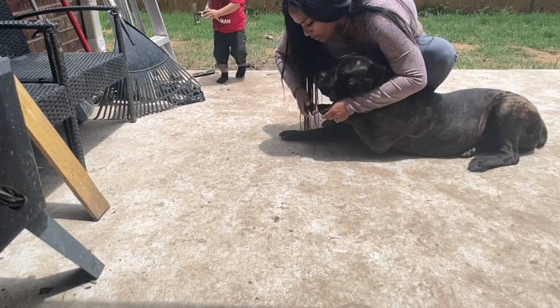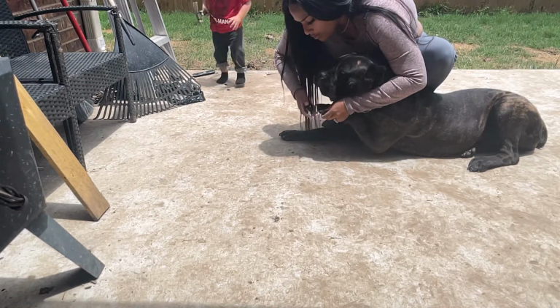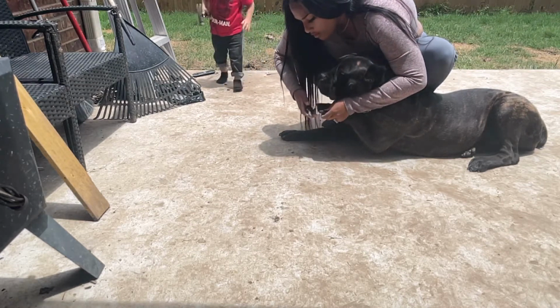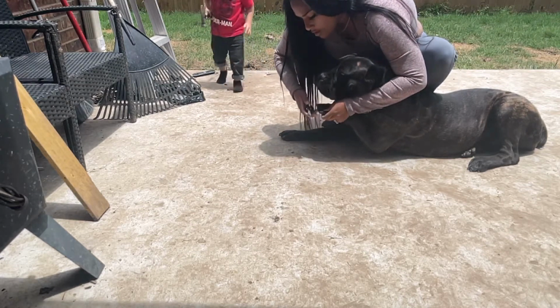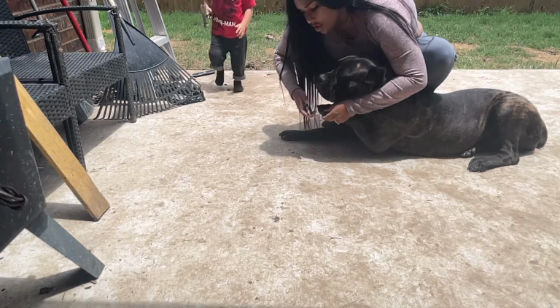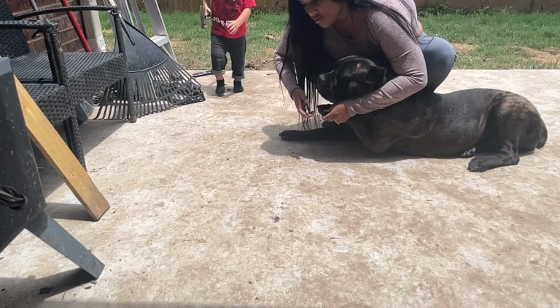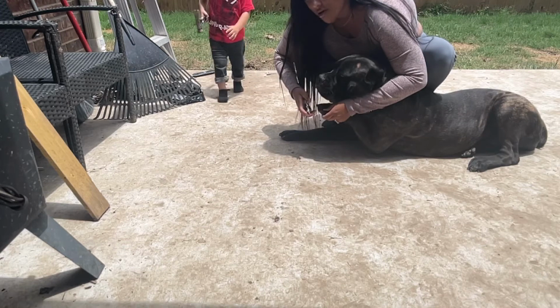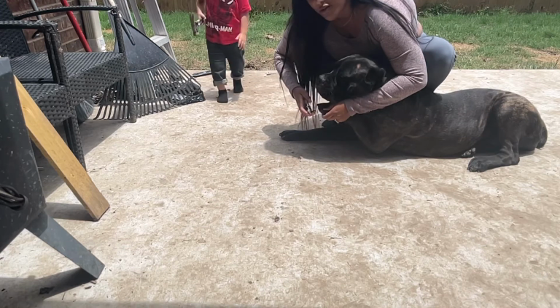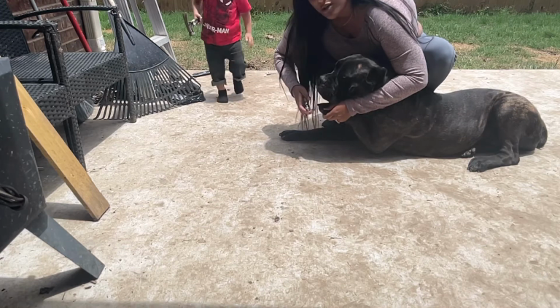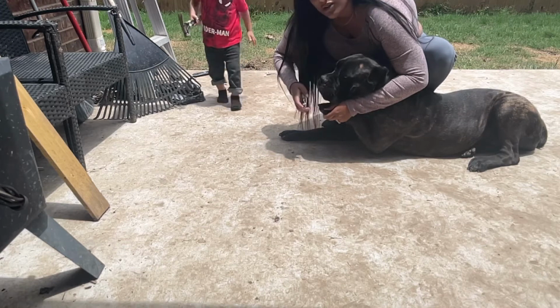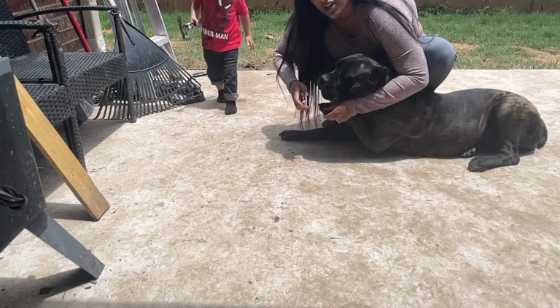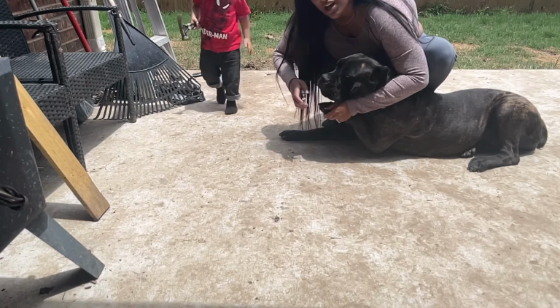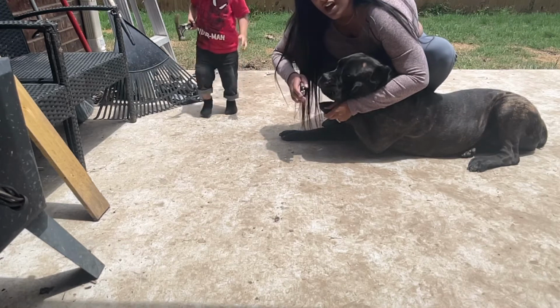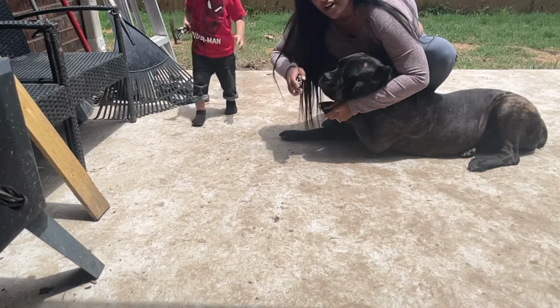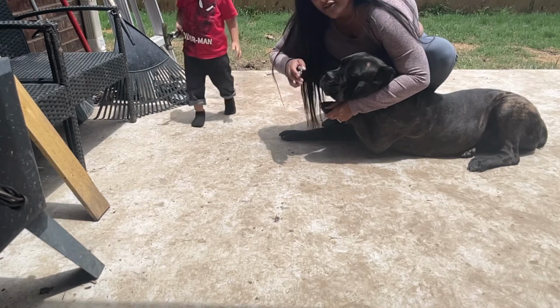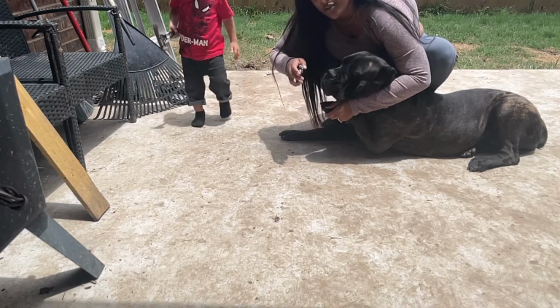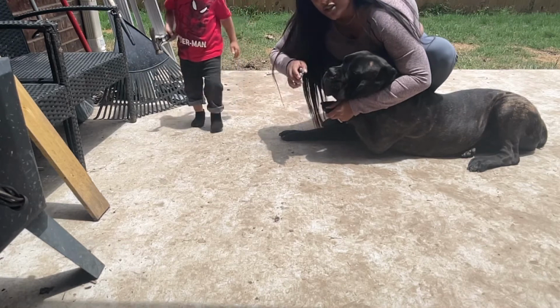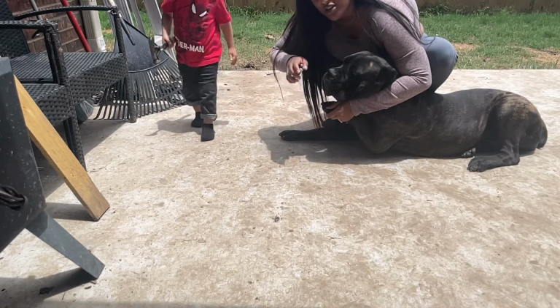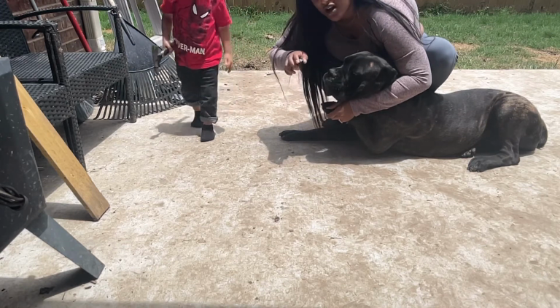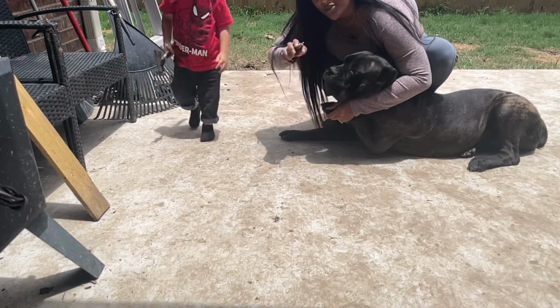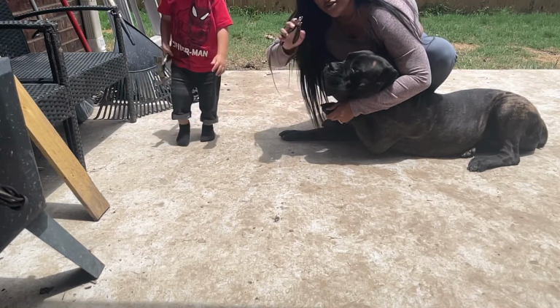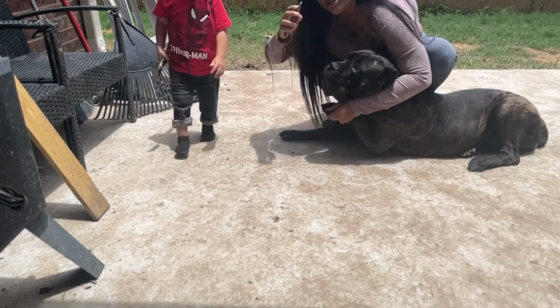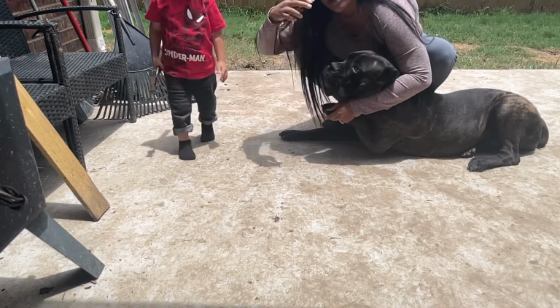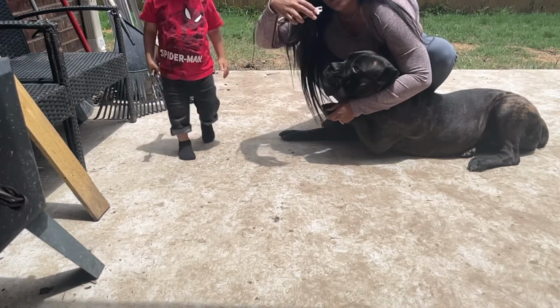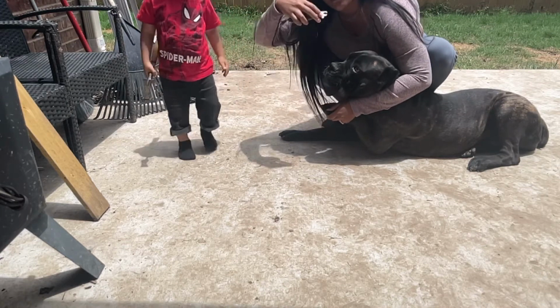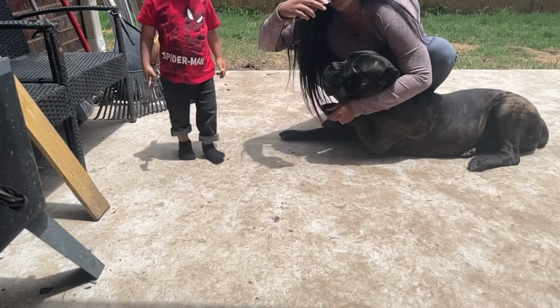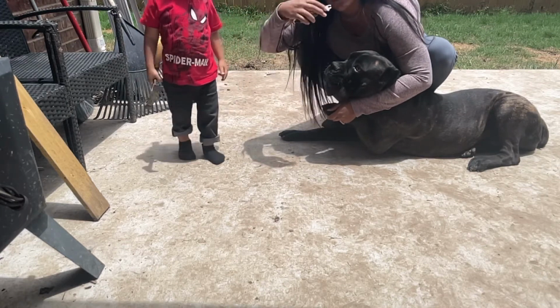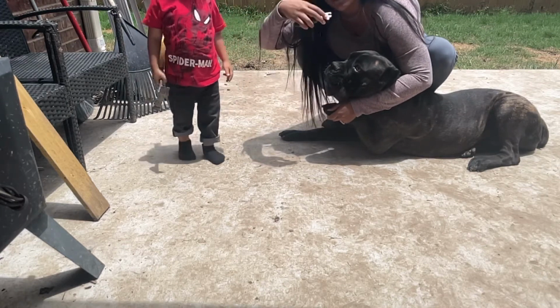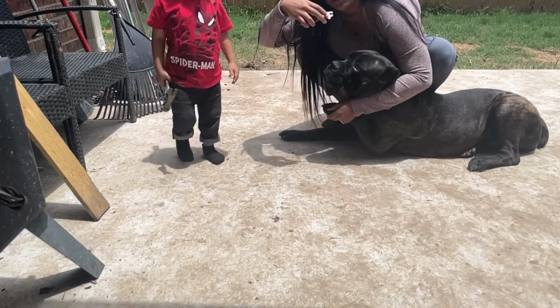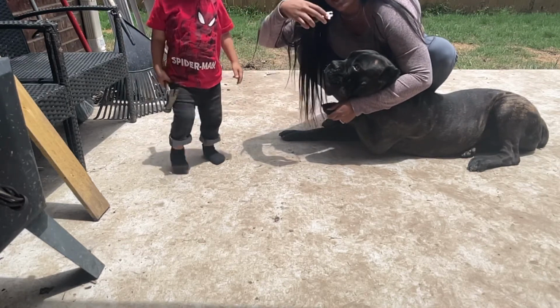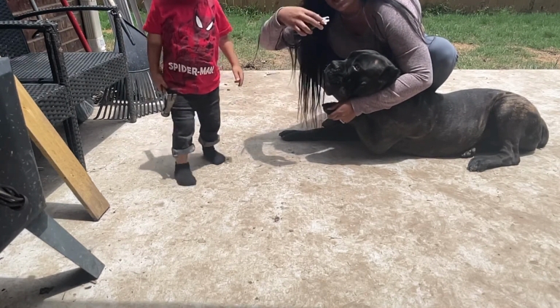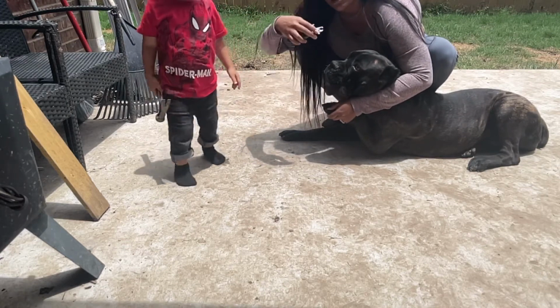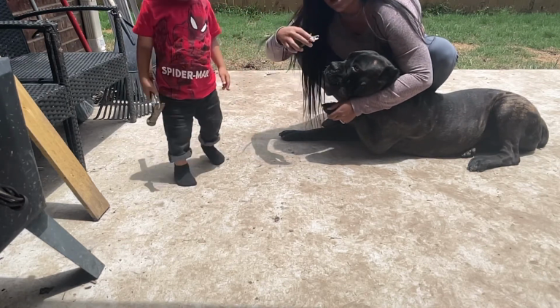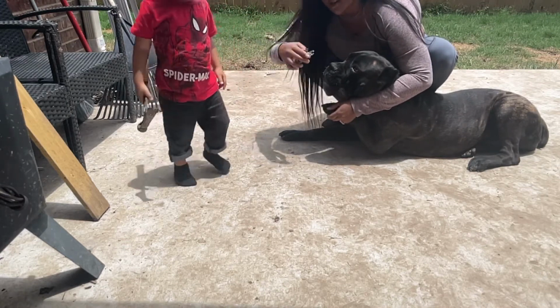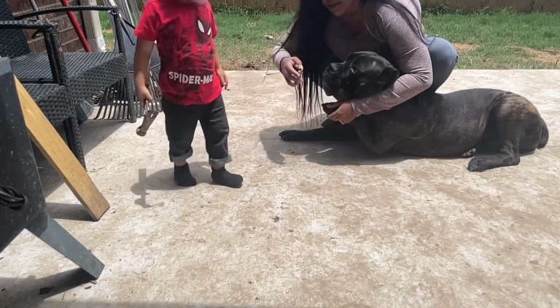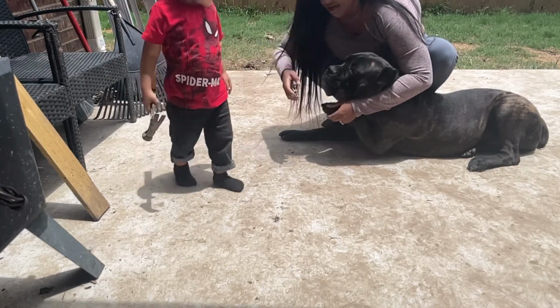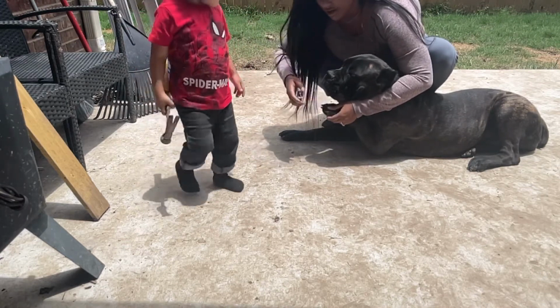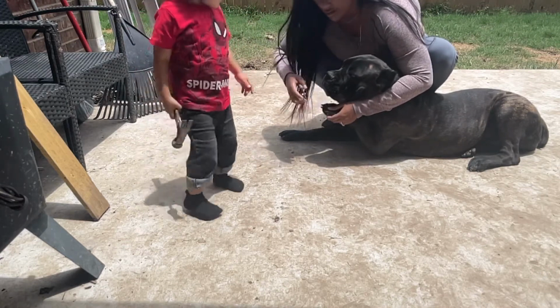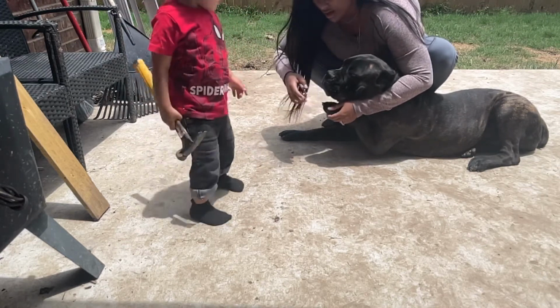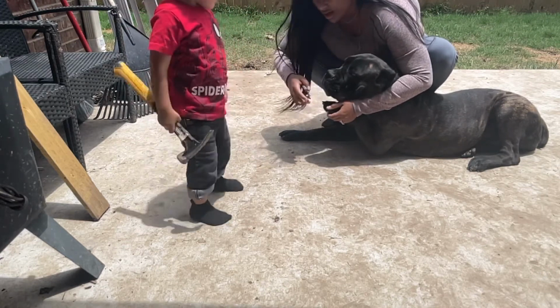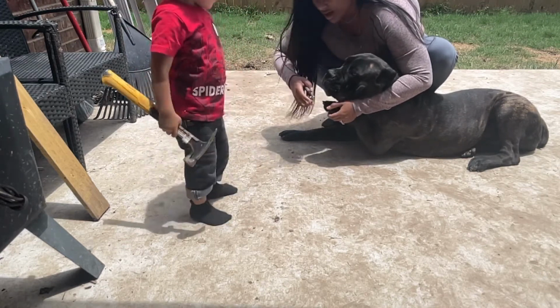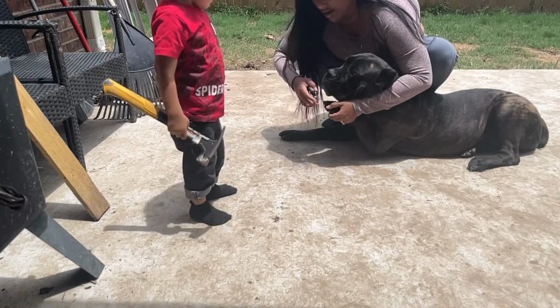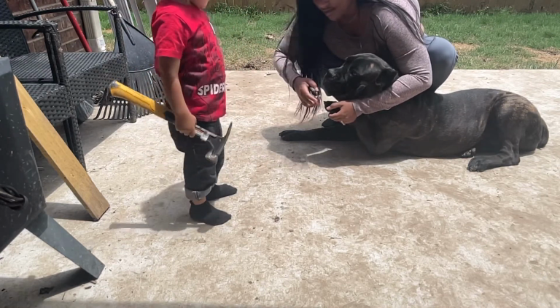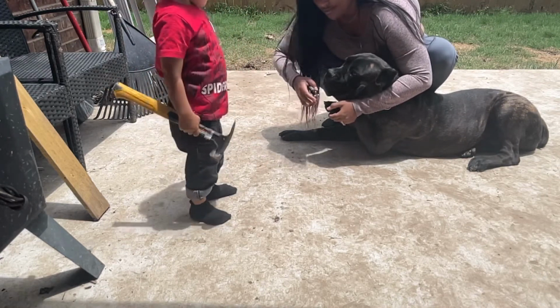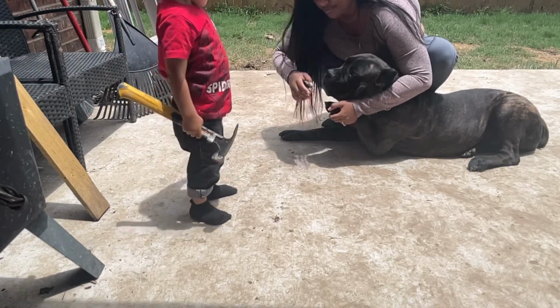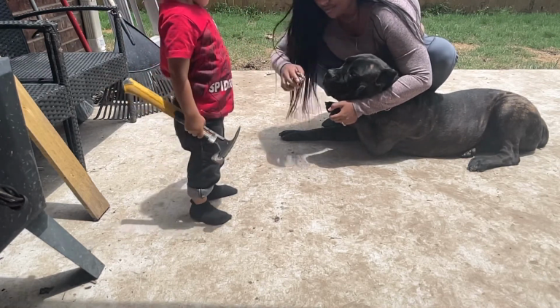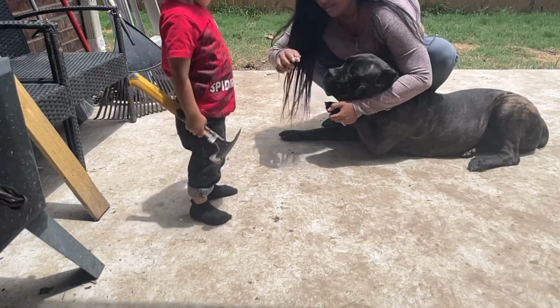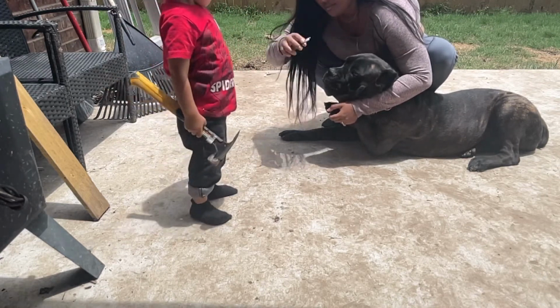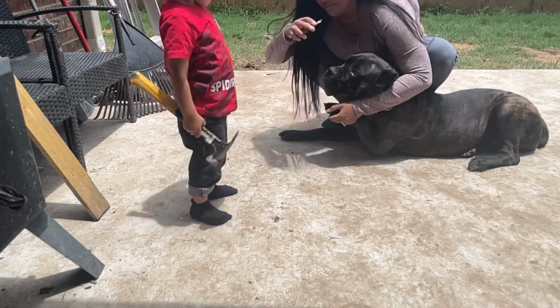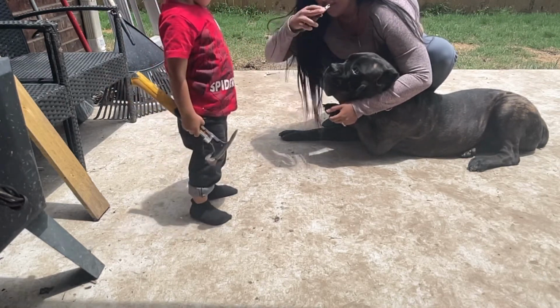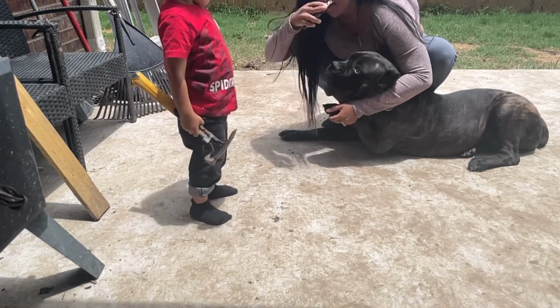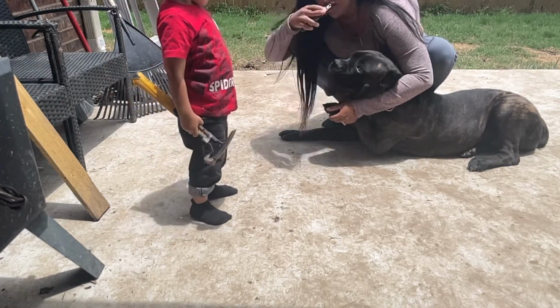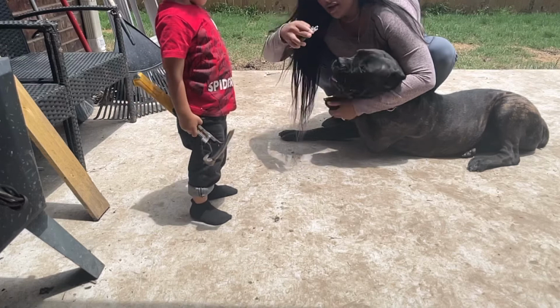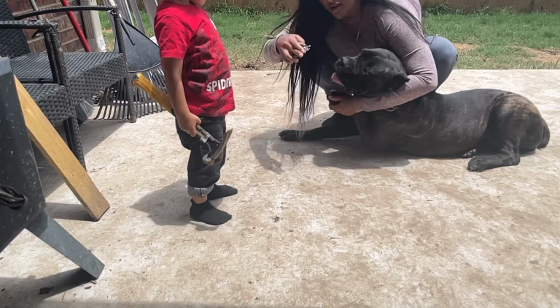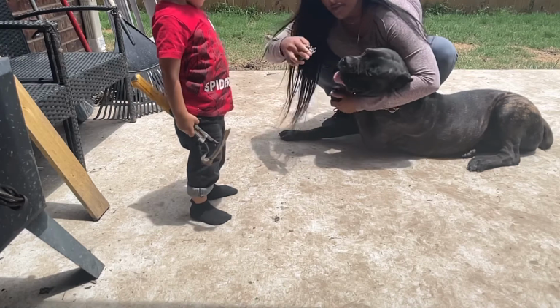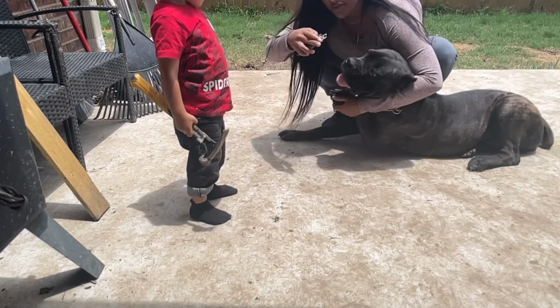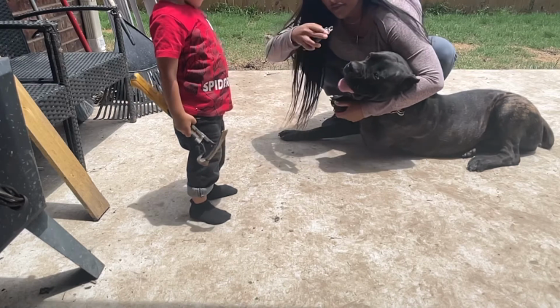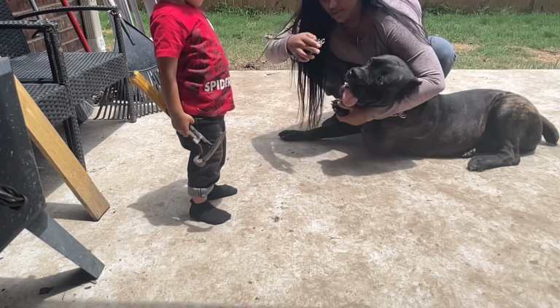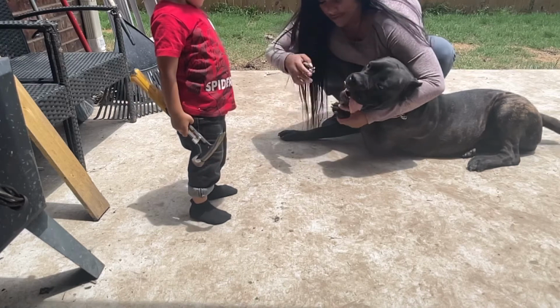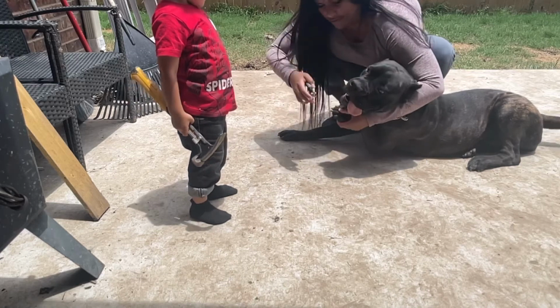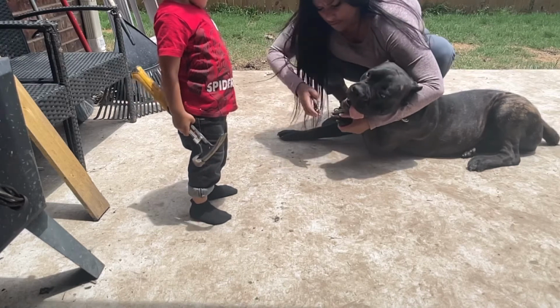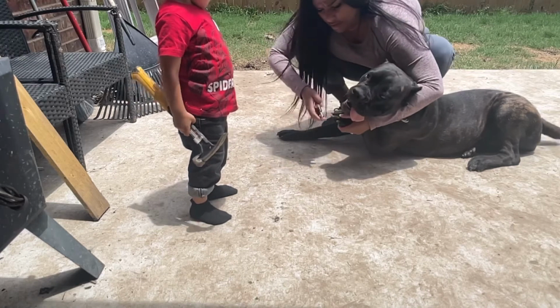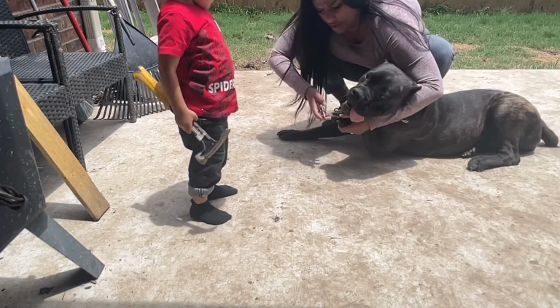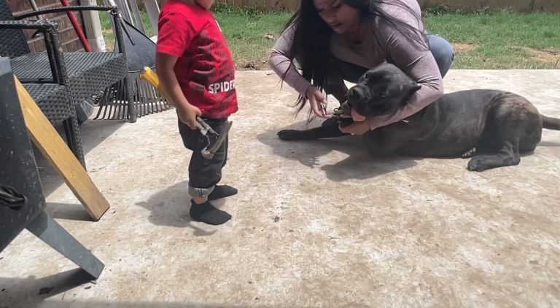You always want to cut from the top — the nail is curved, so you want to cut this way, from the top.